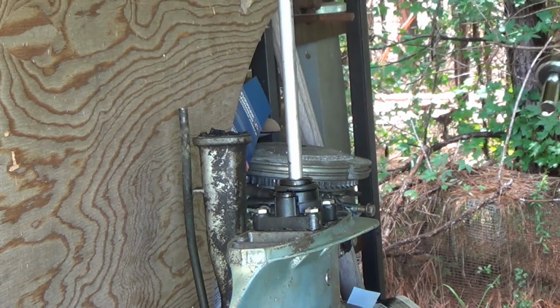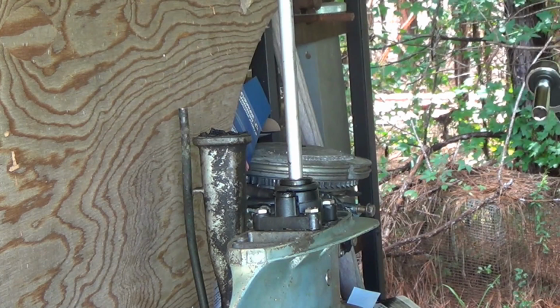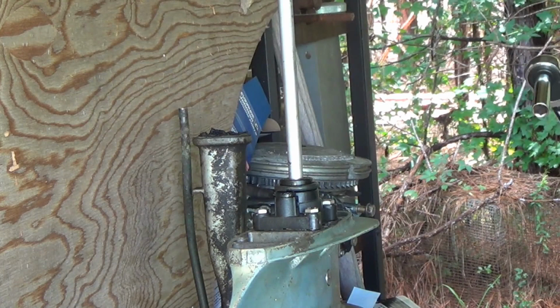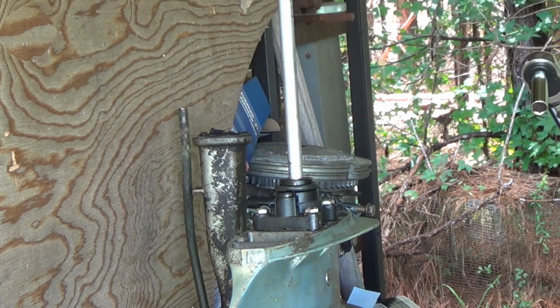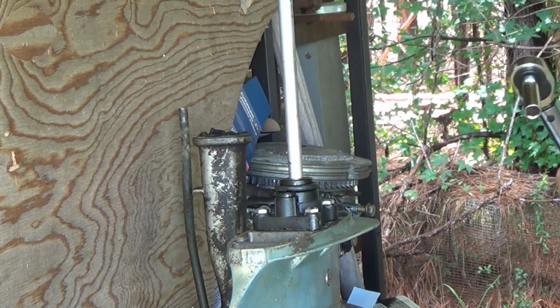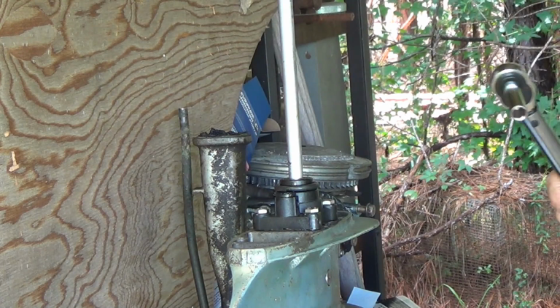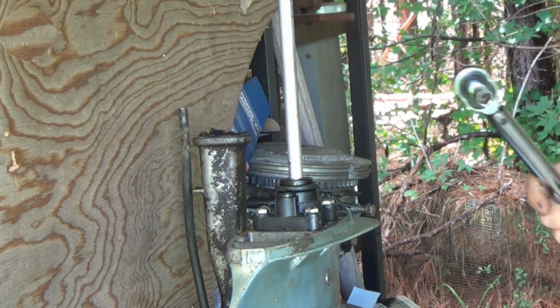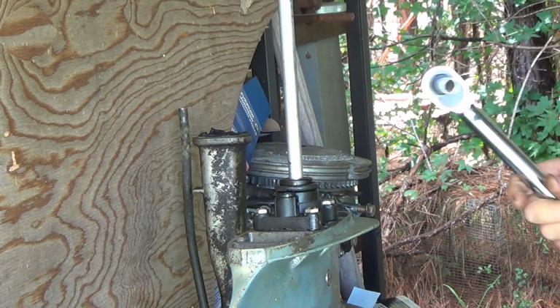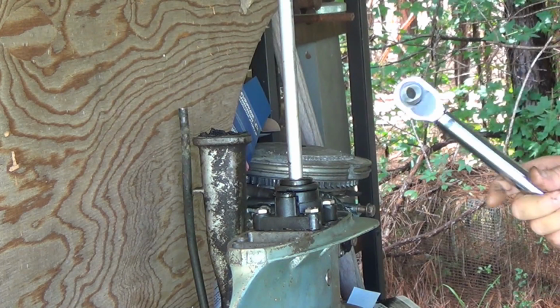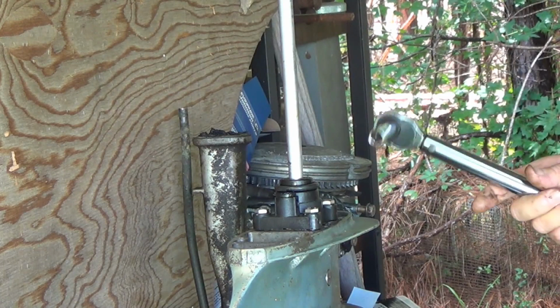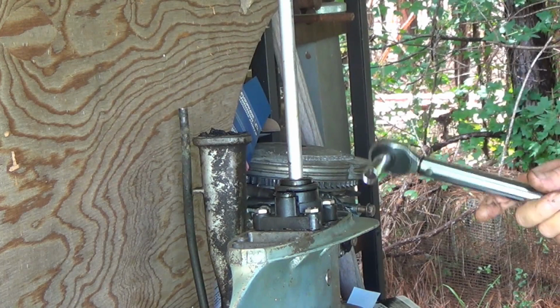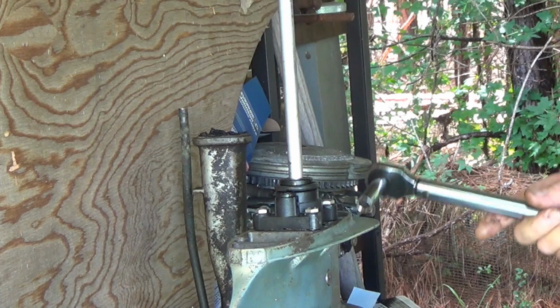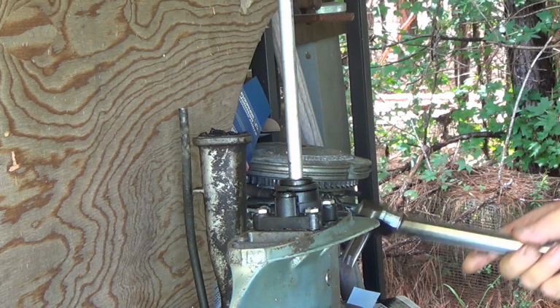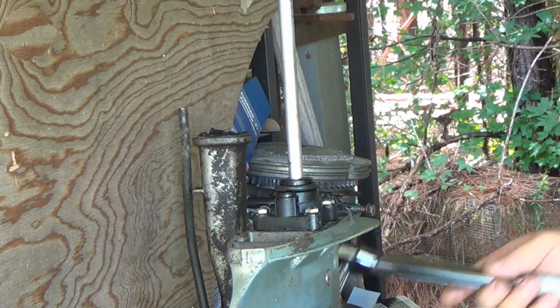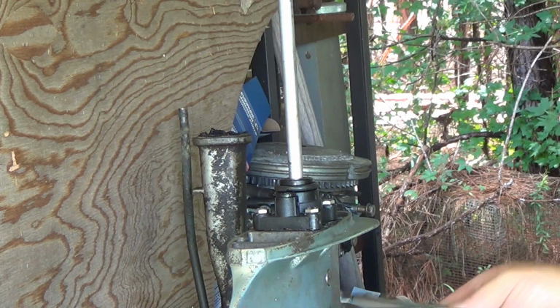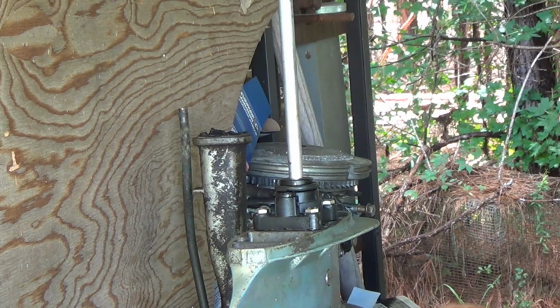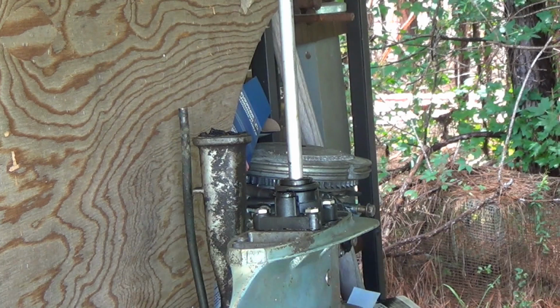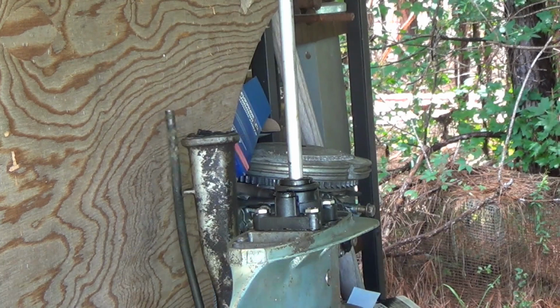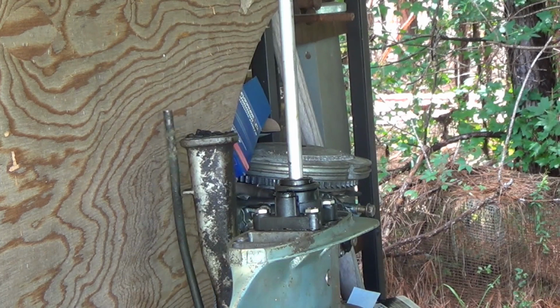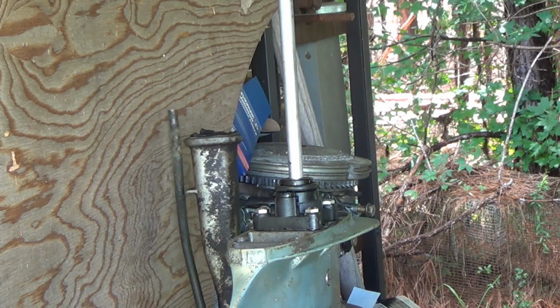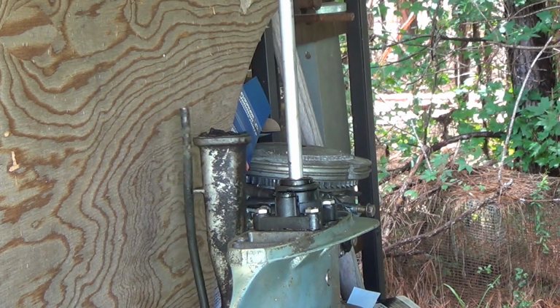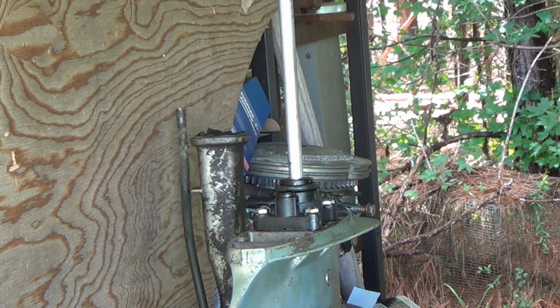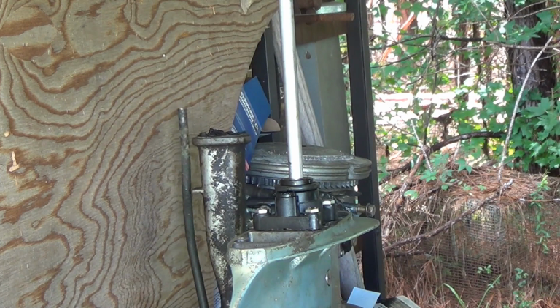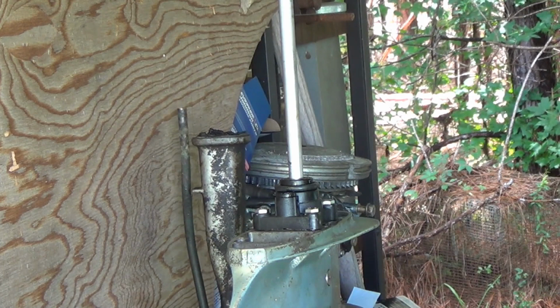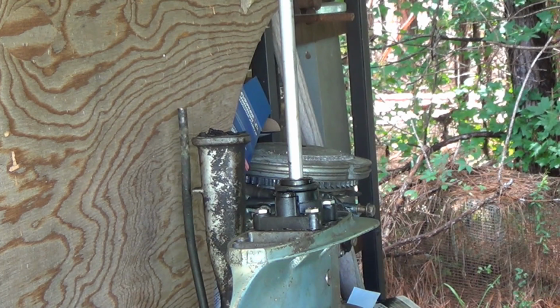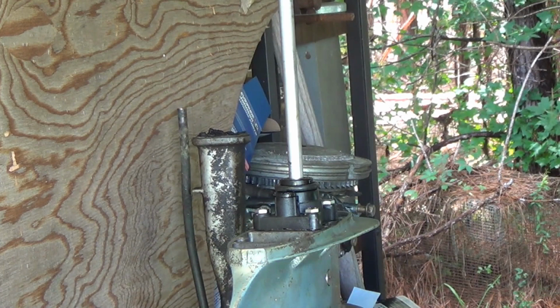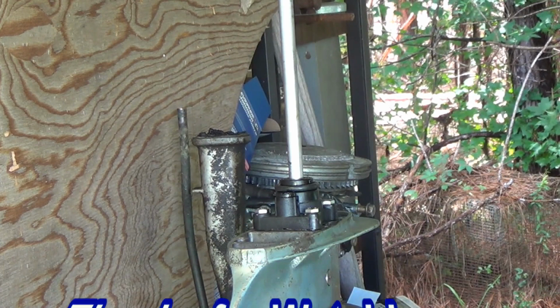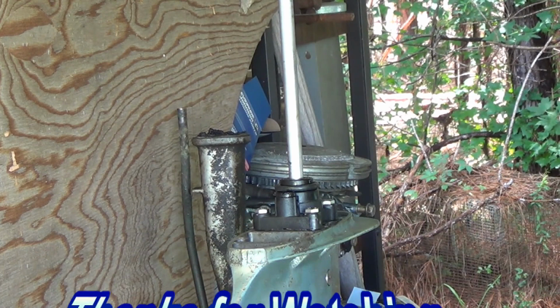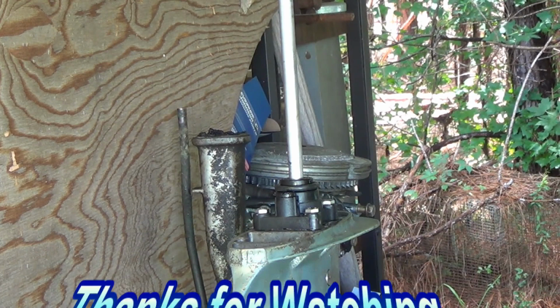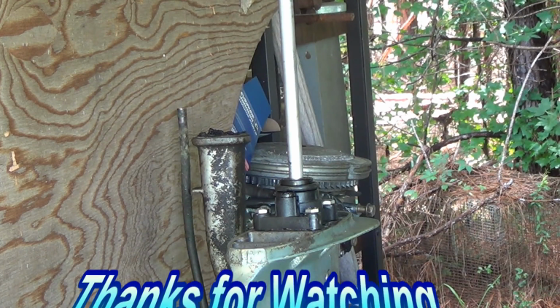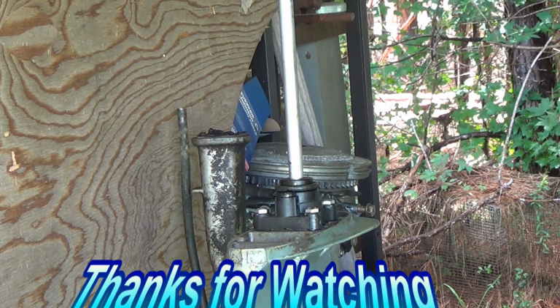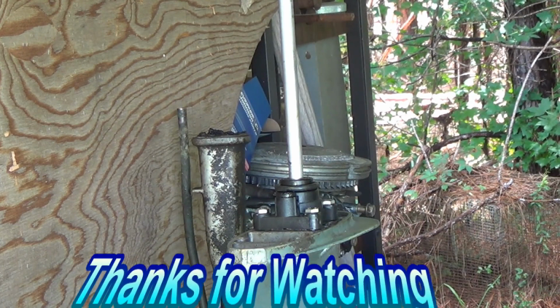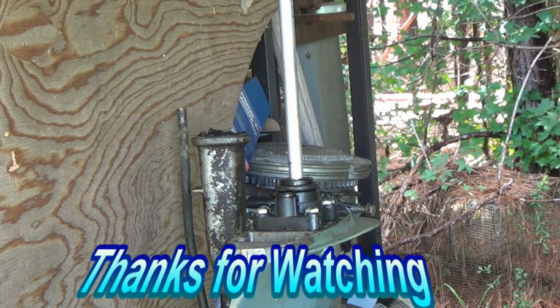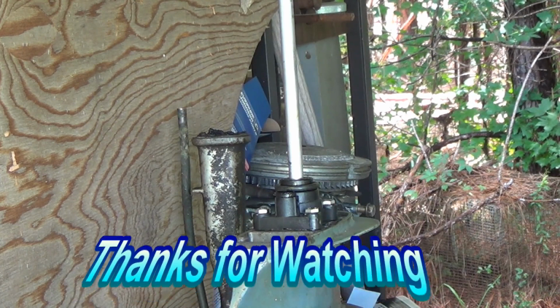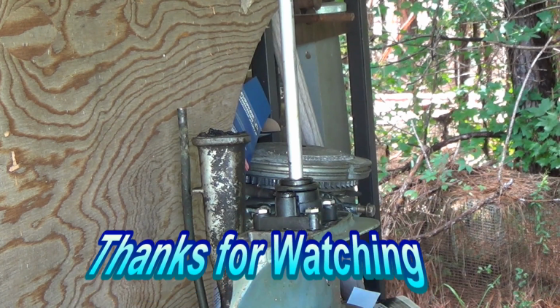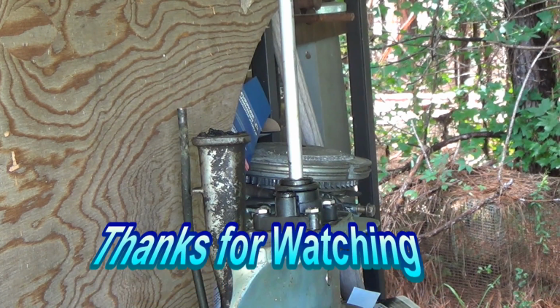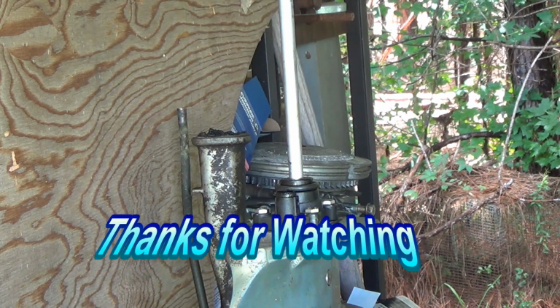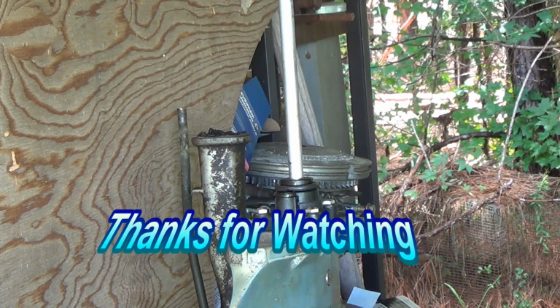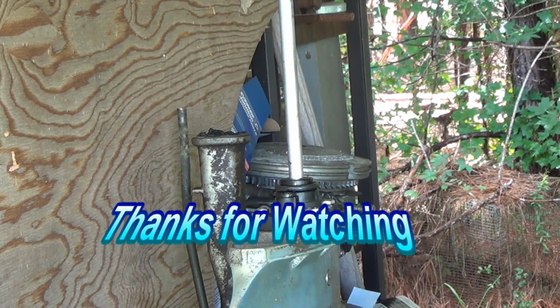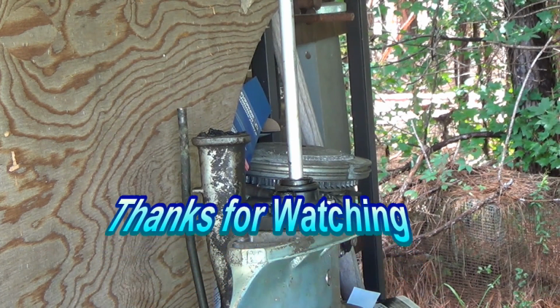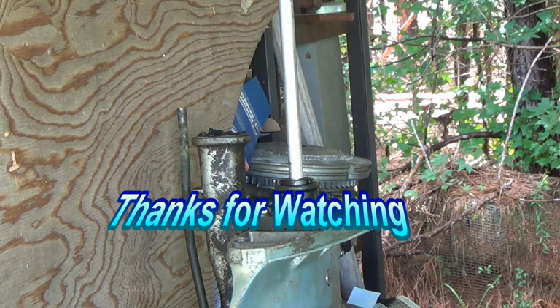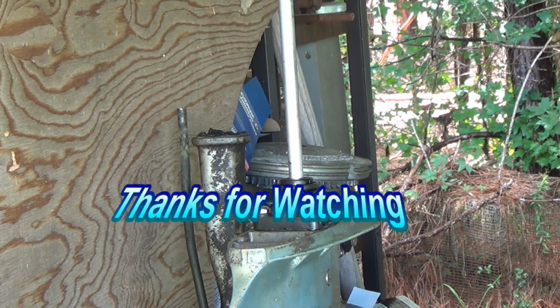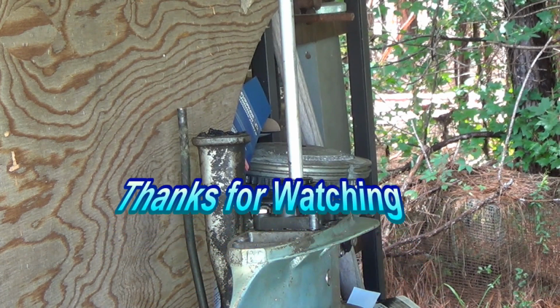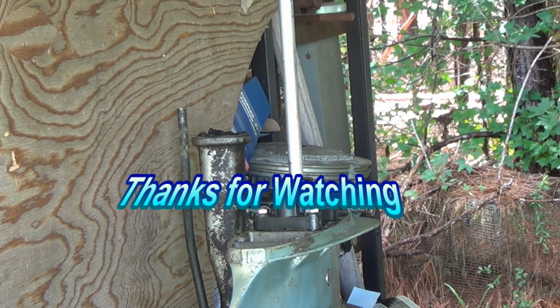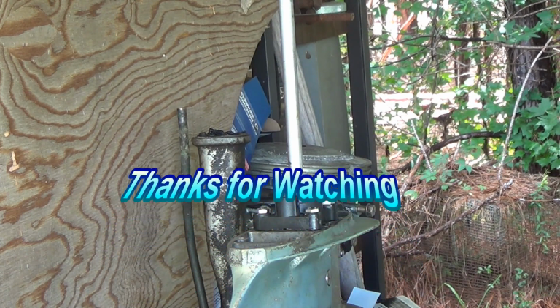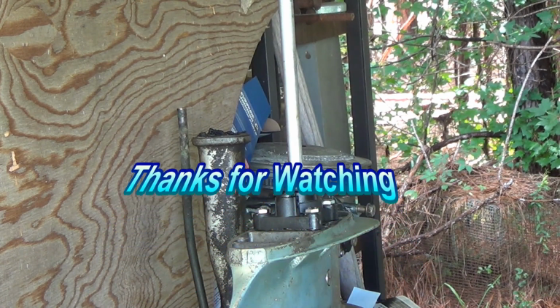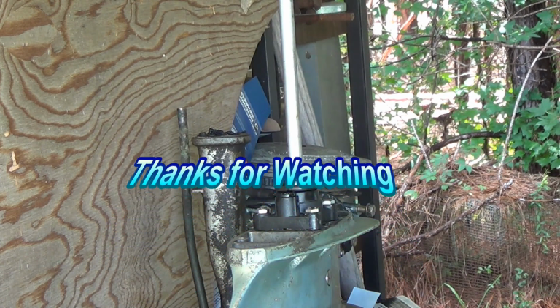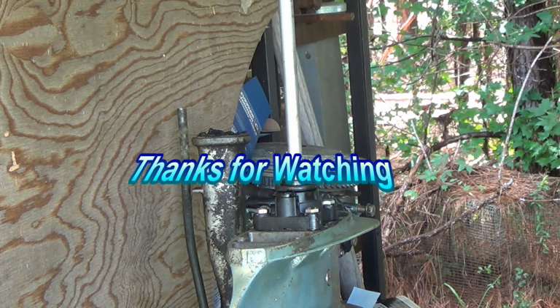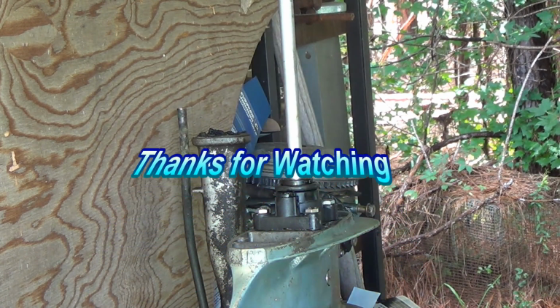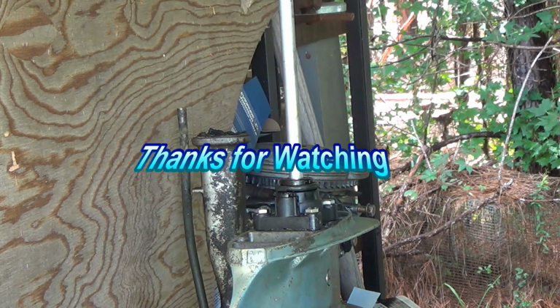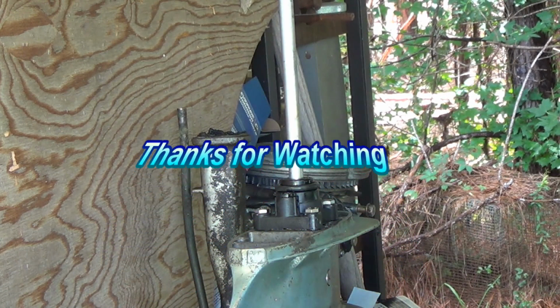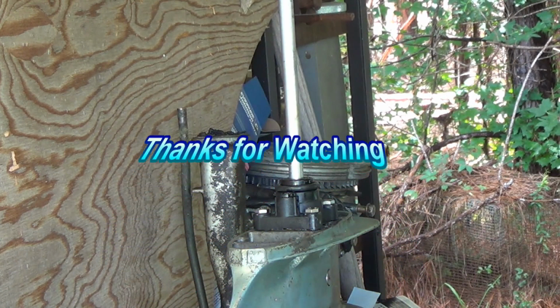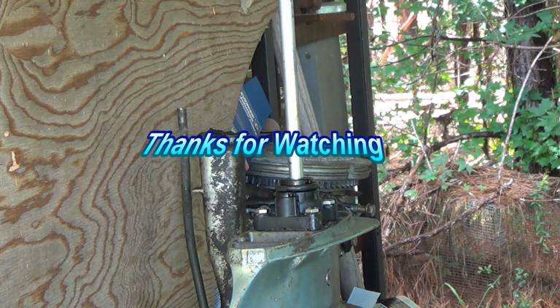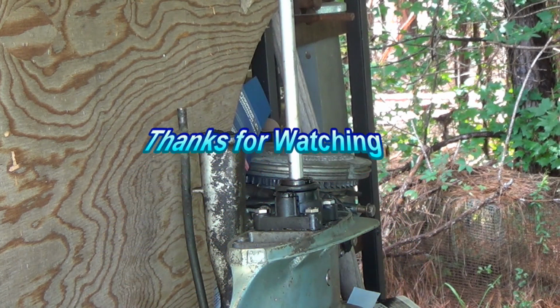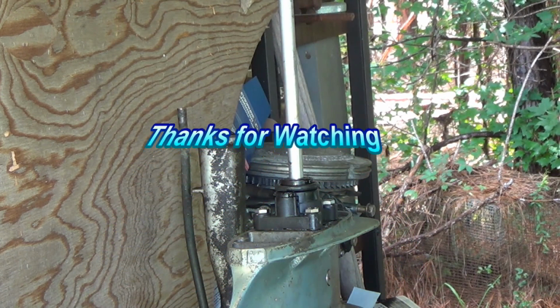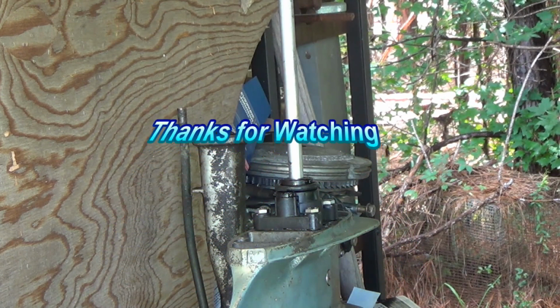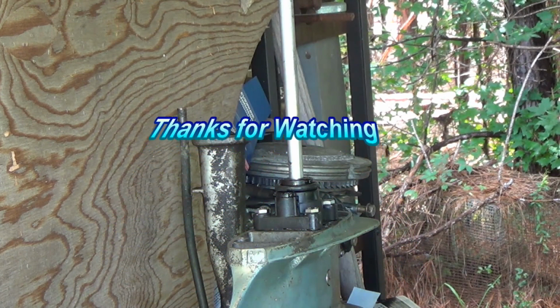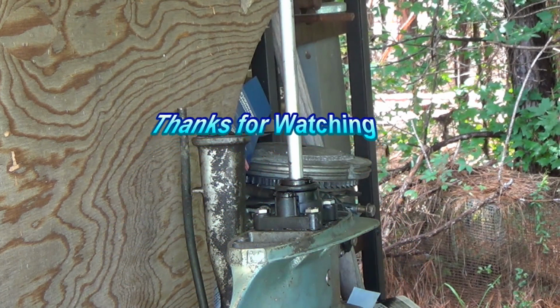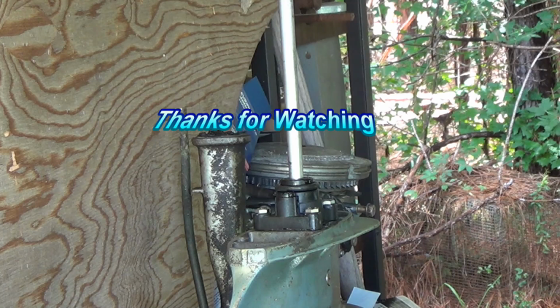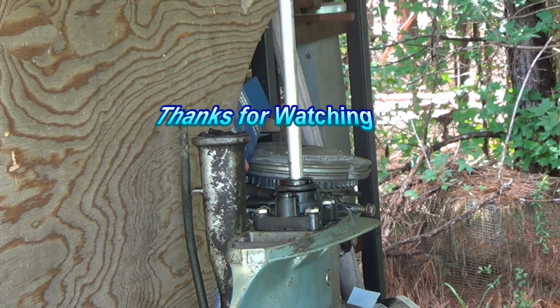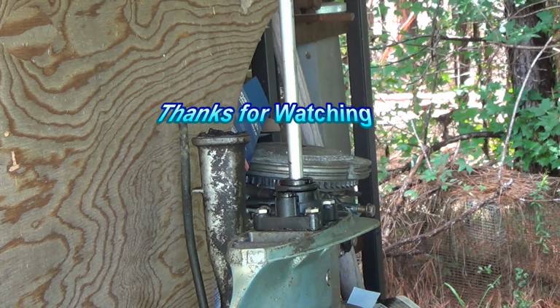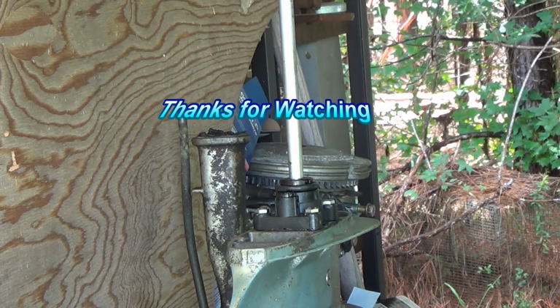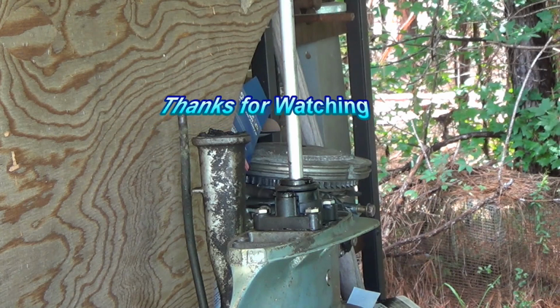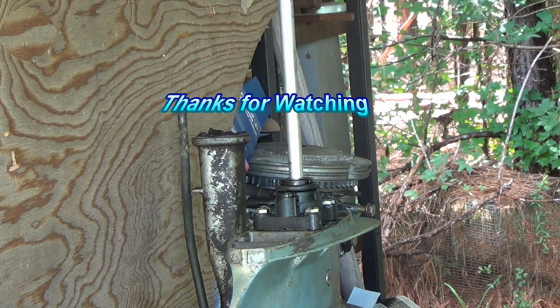There it is — water pump installed. Easy enough.